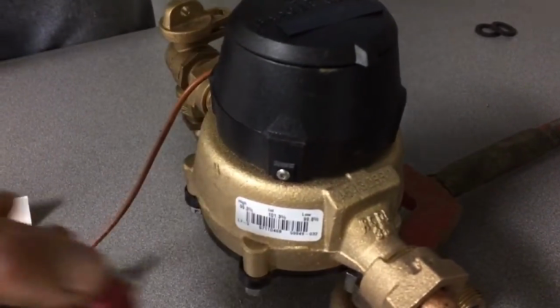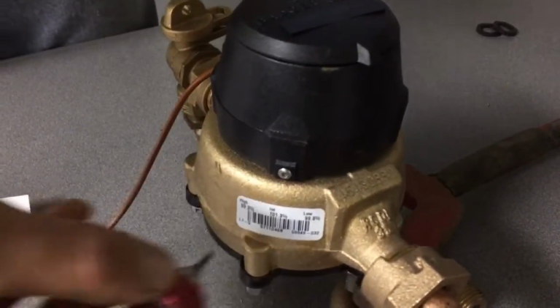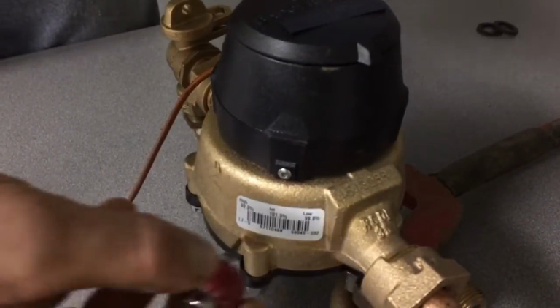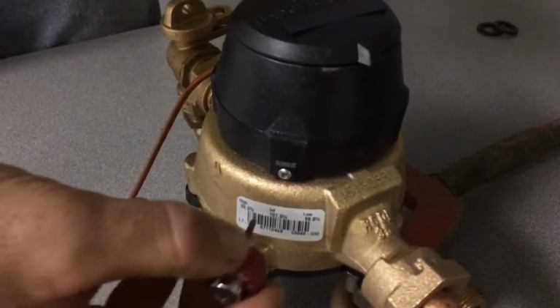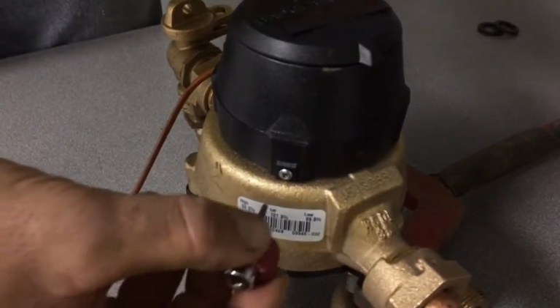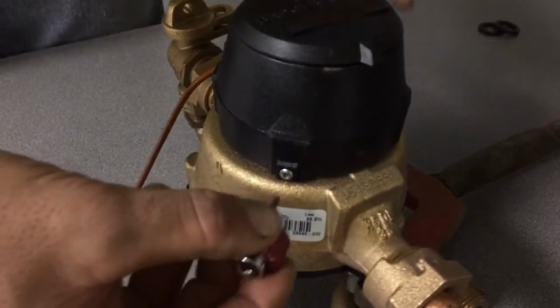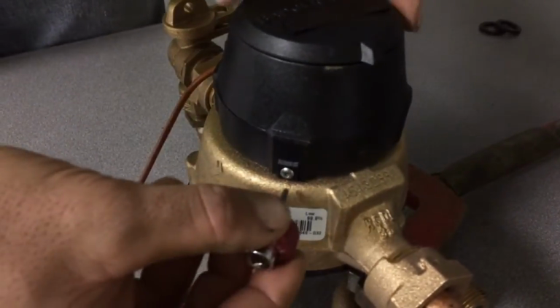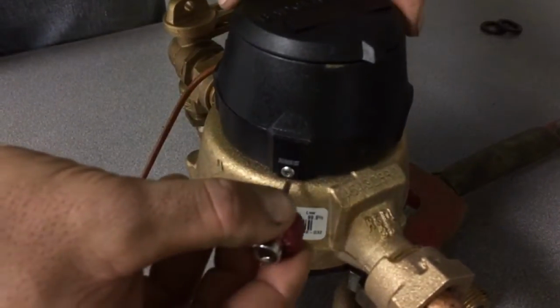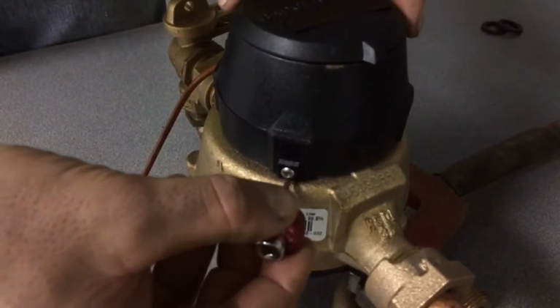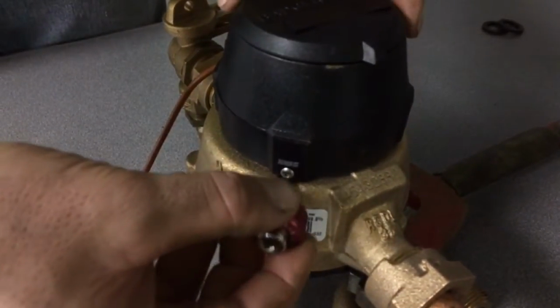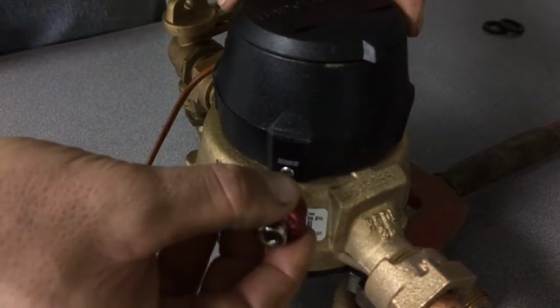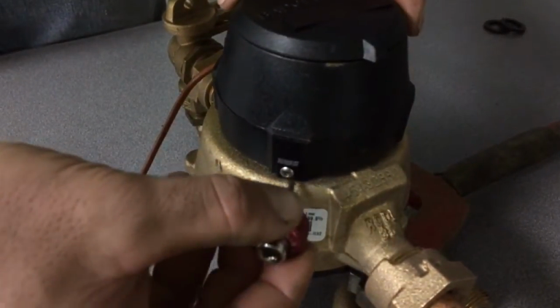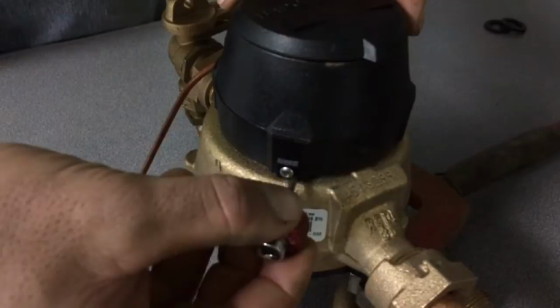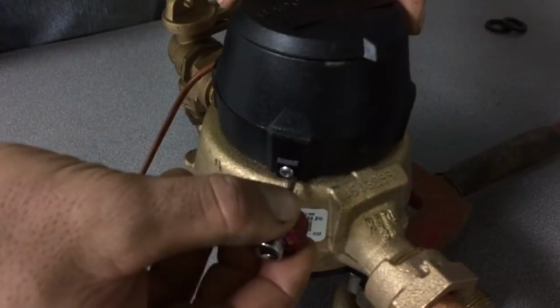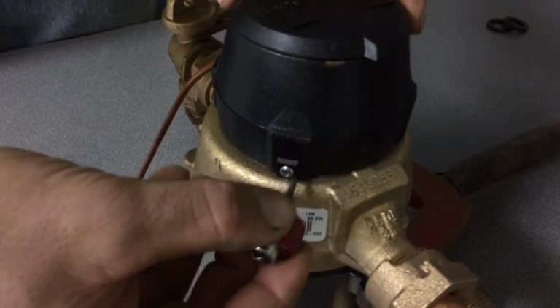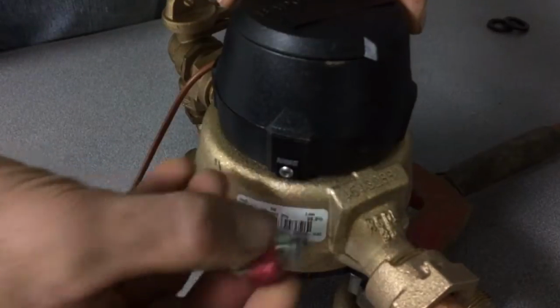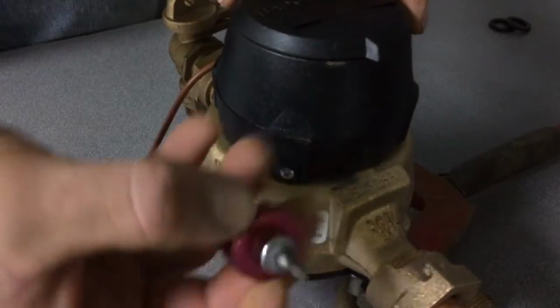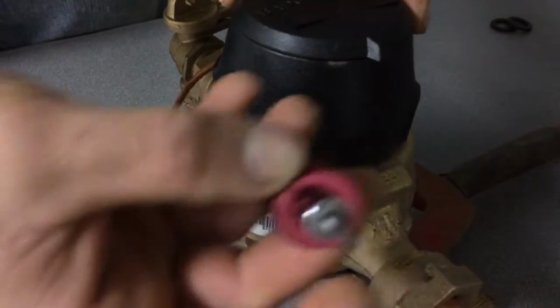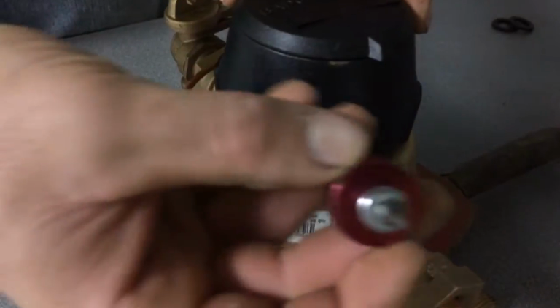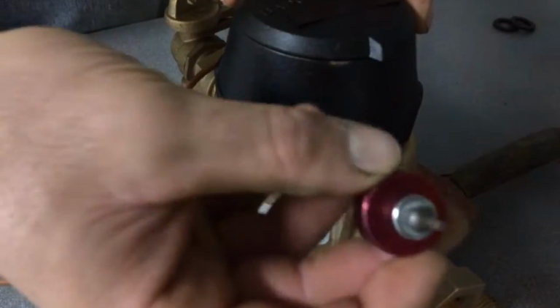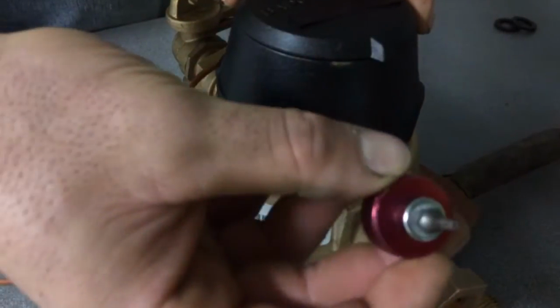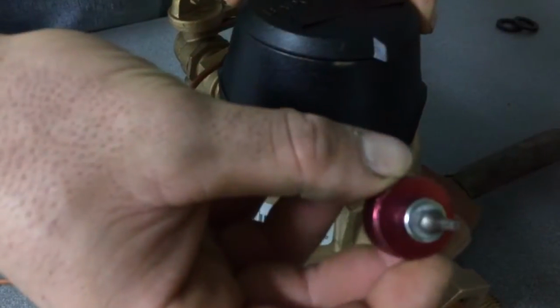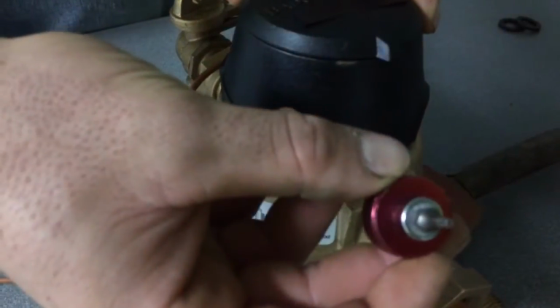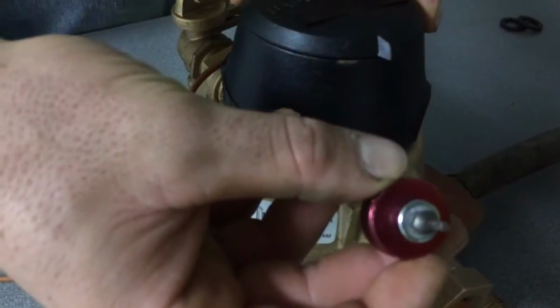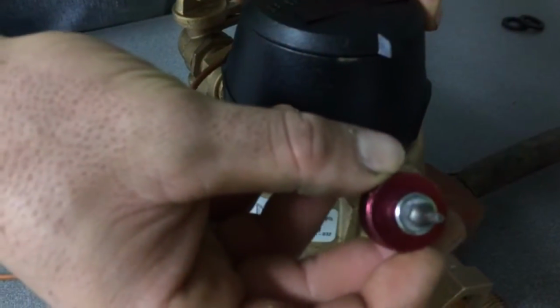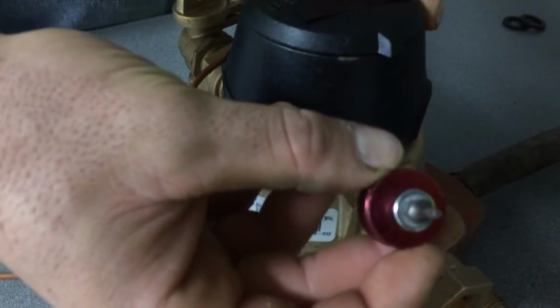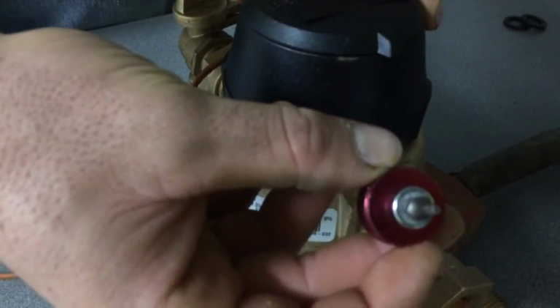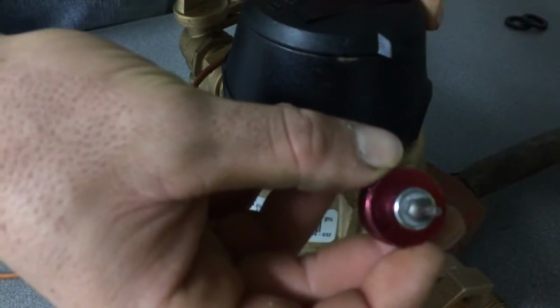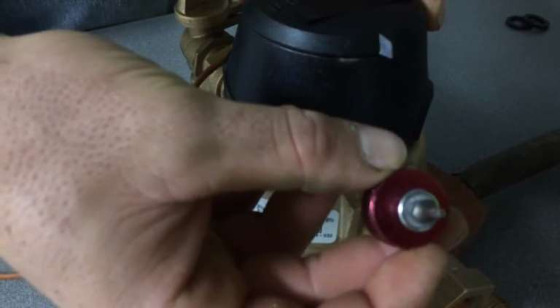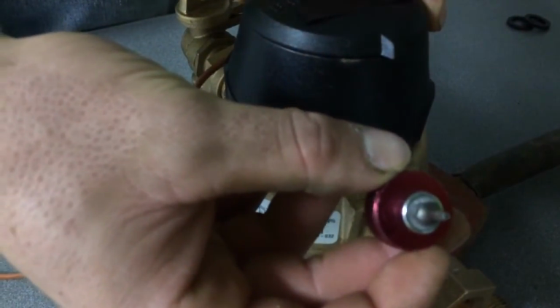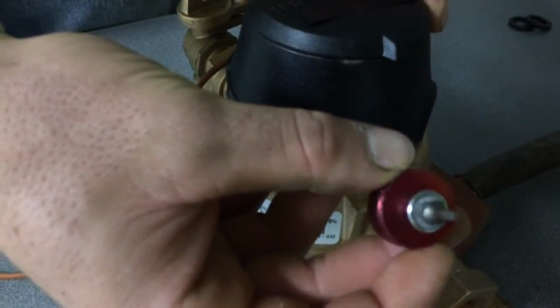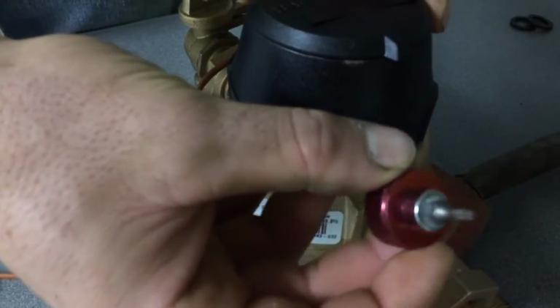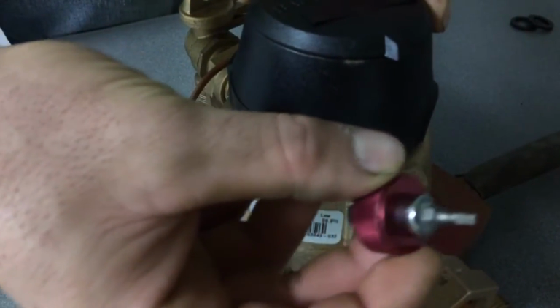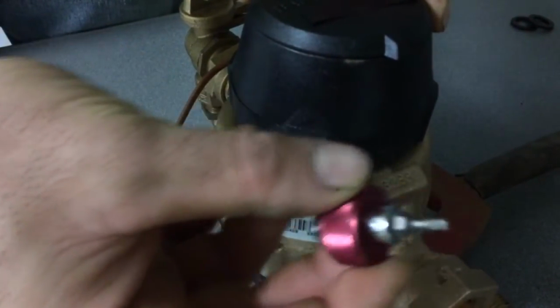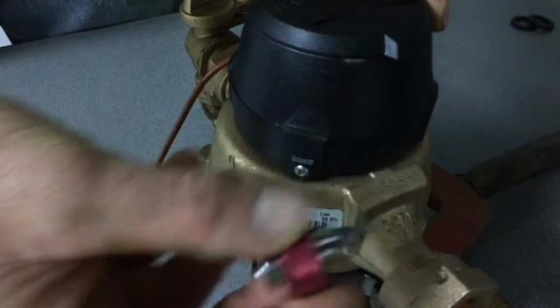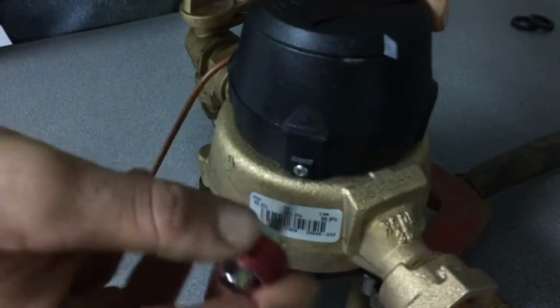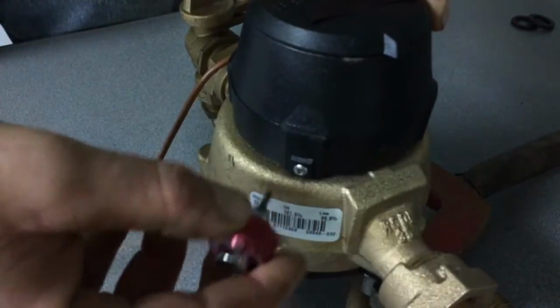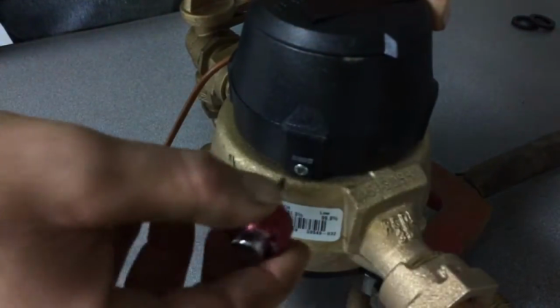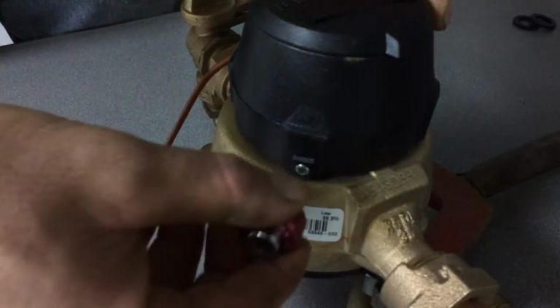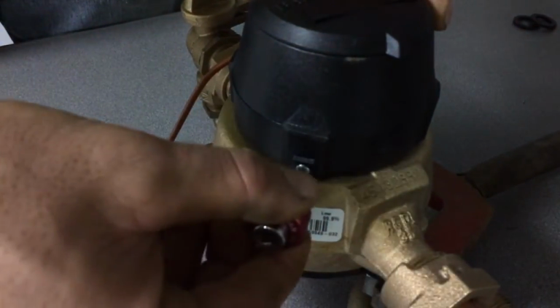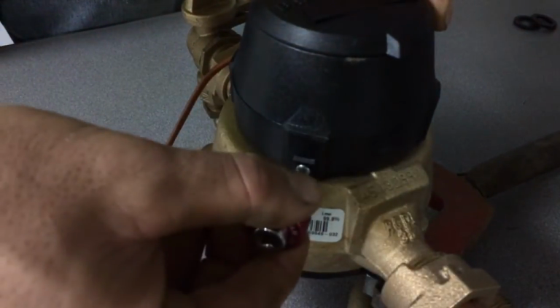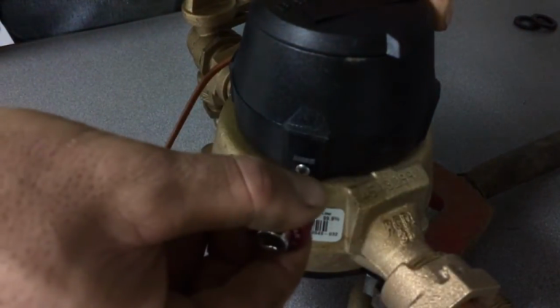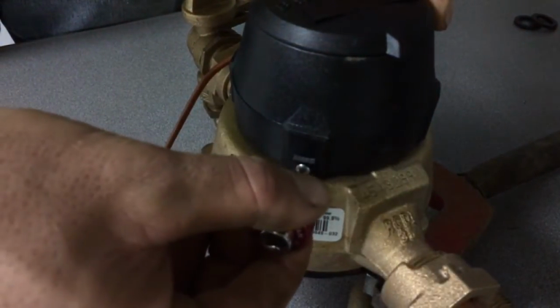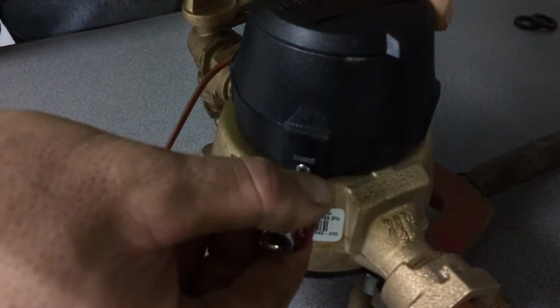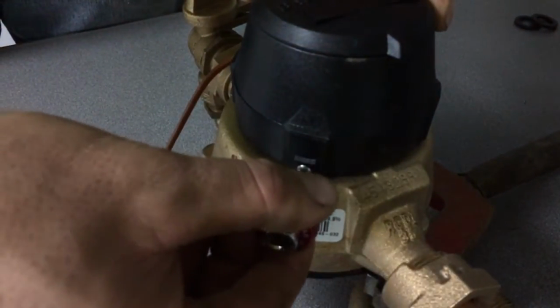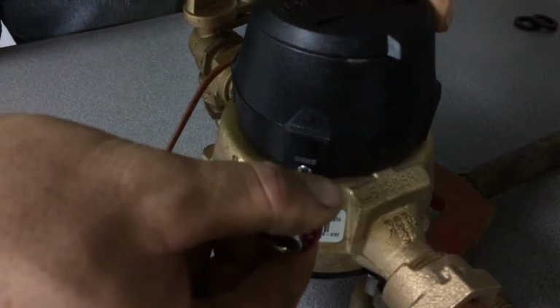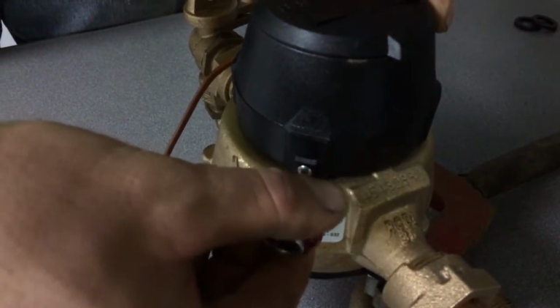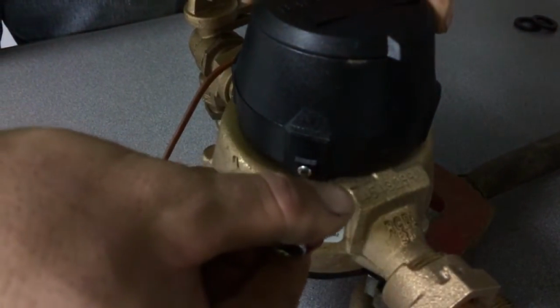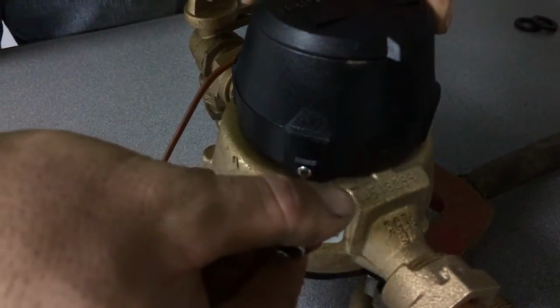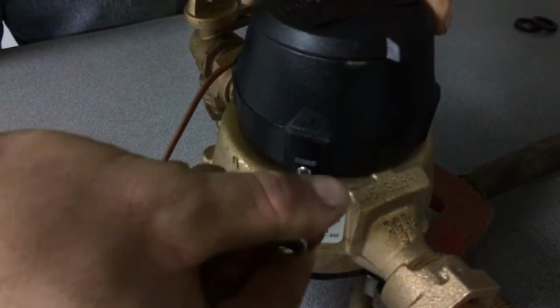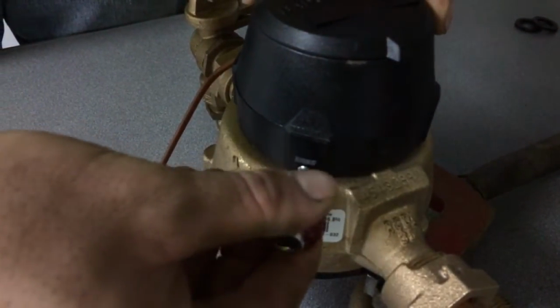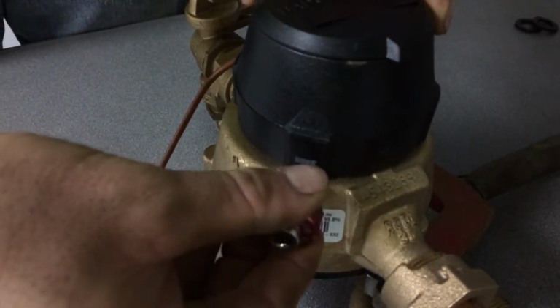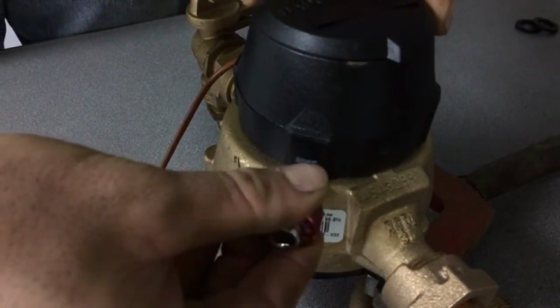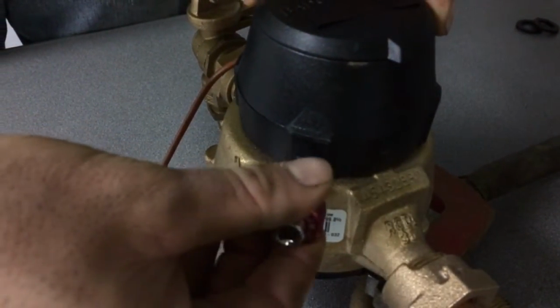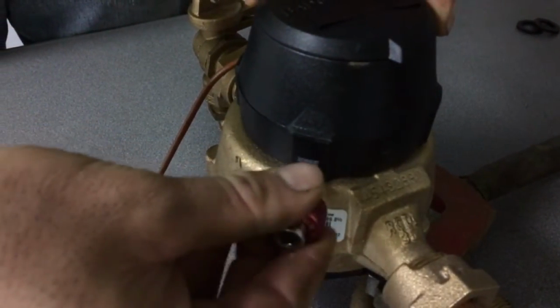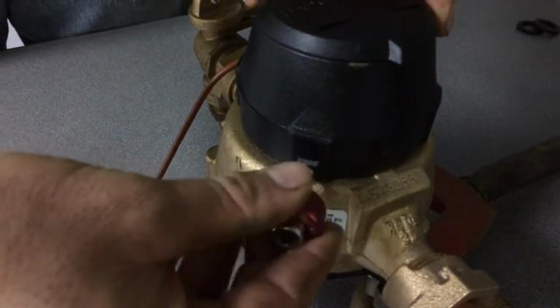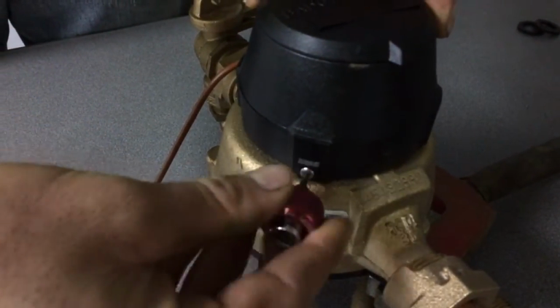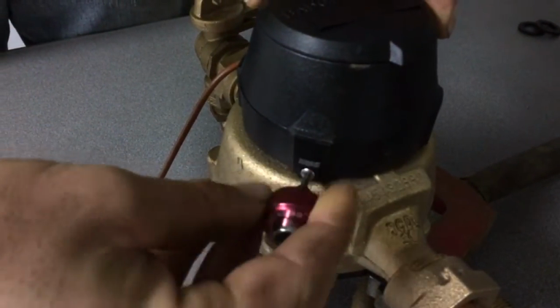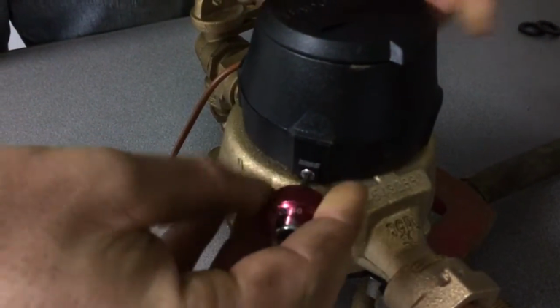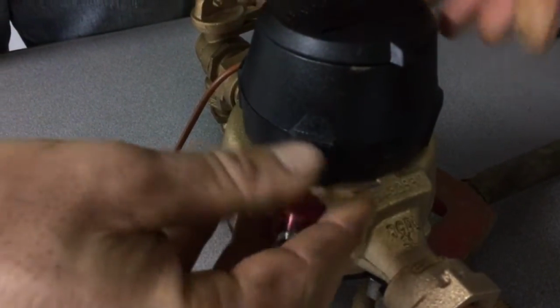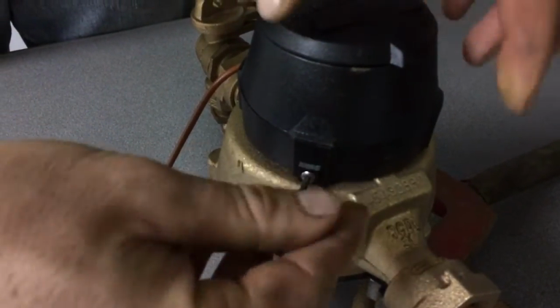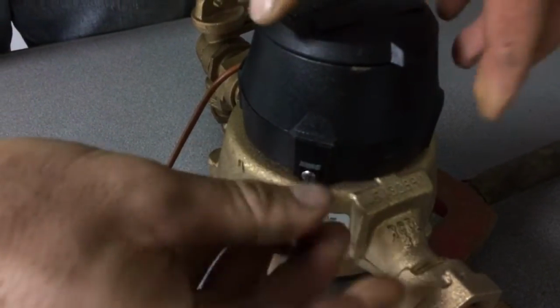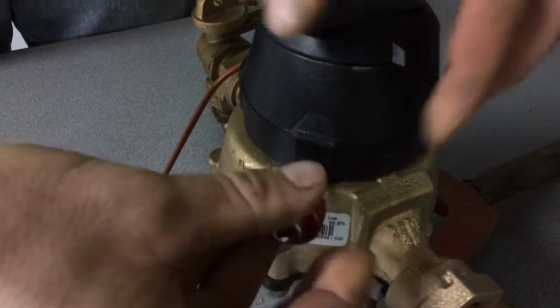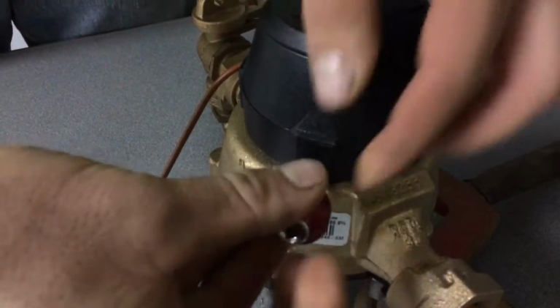This is a new meter. It uses a T10 security screw, which requires a Torx bit.